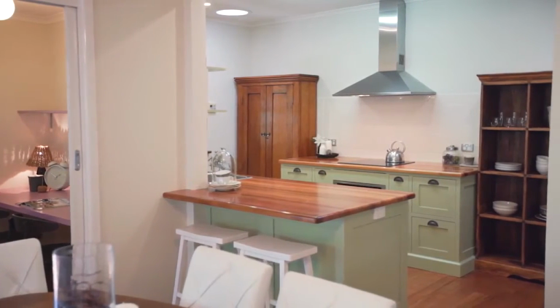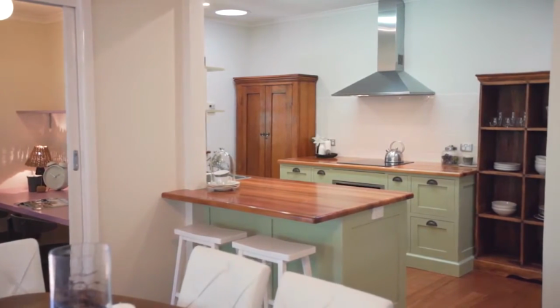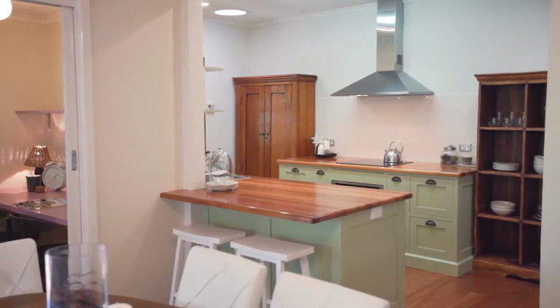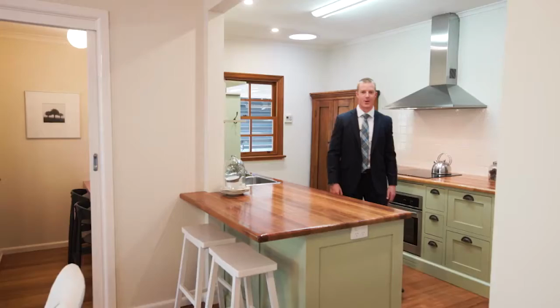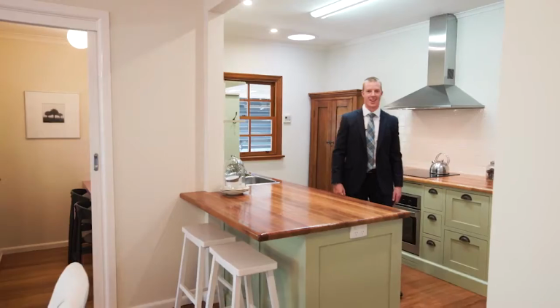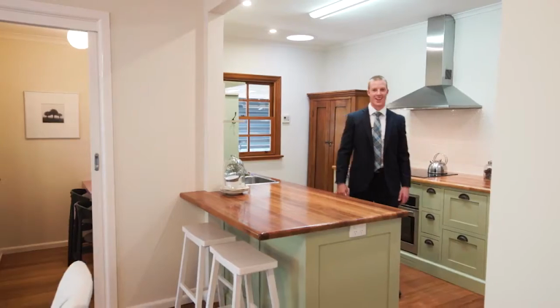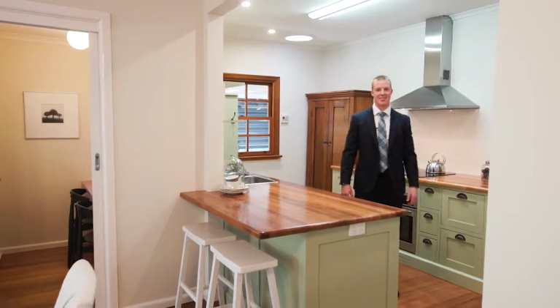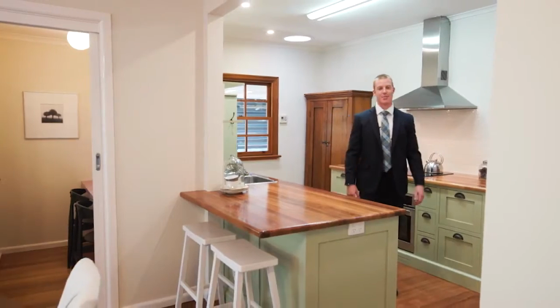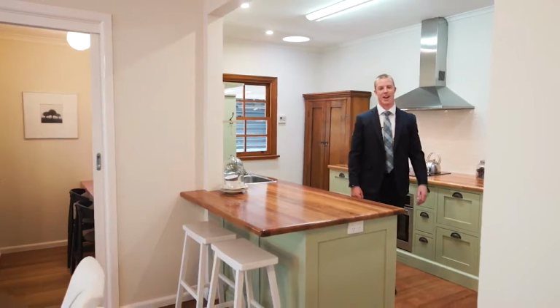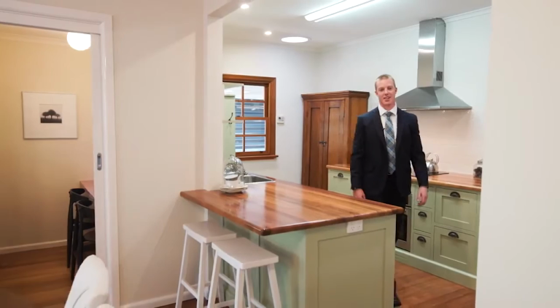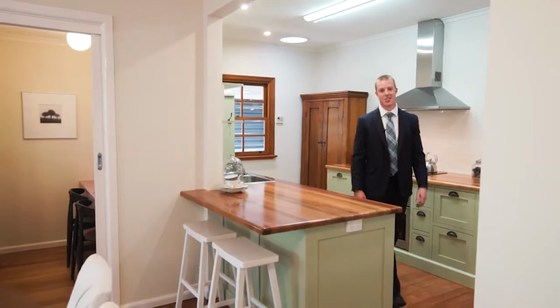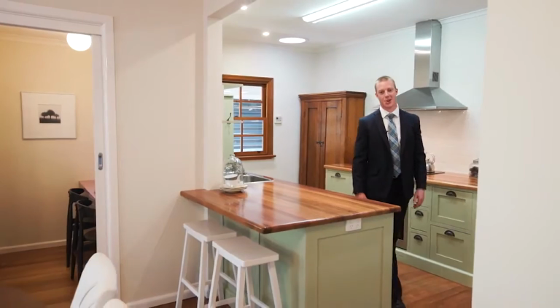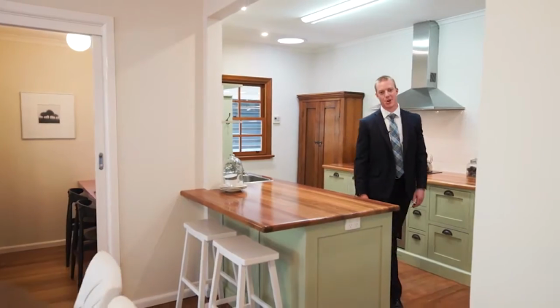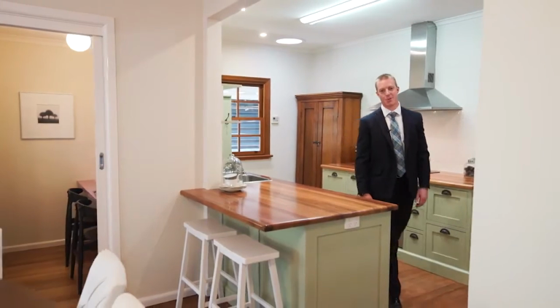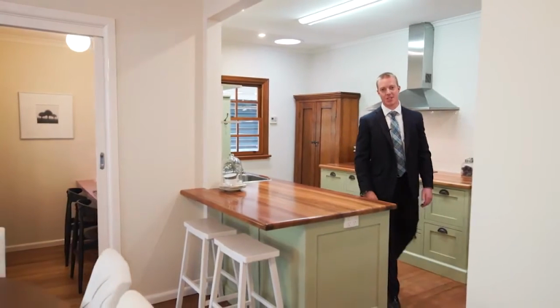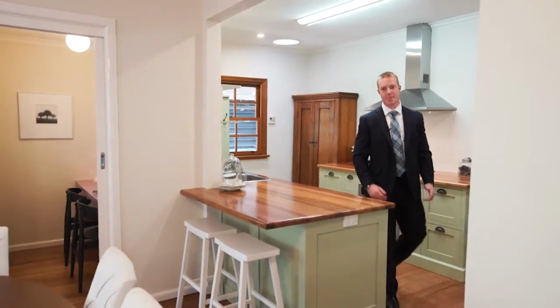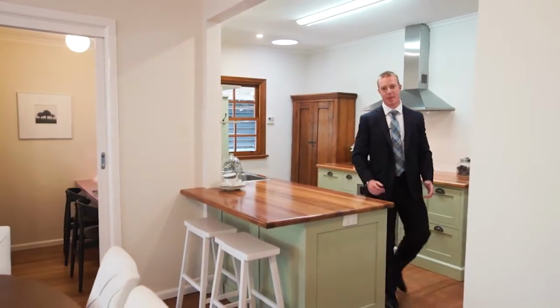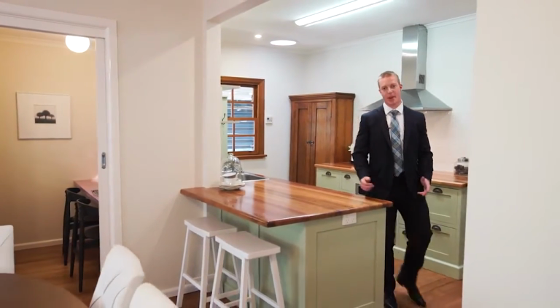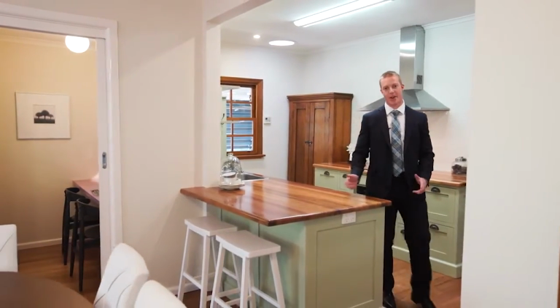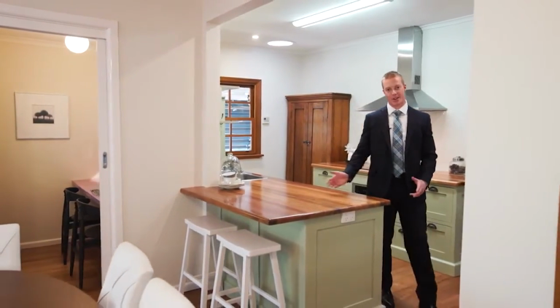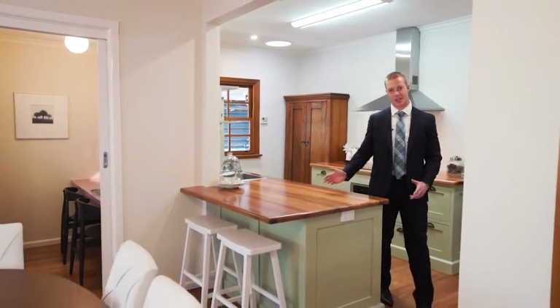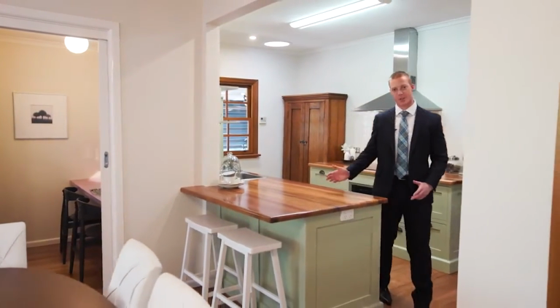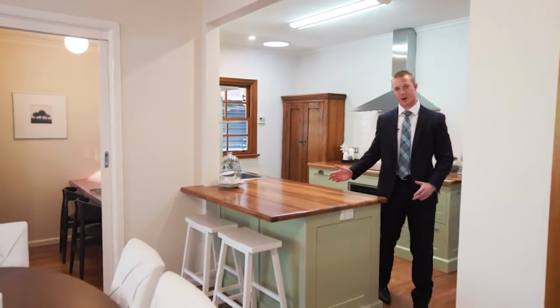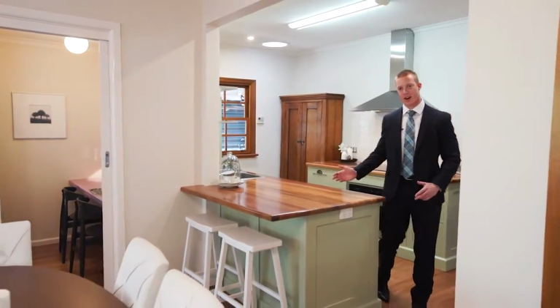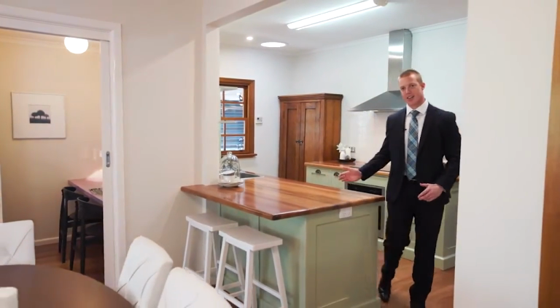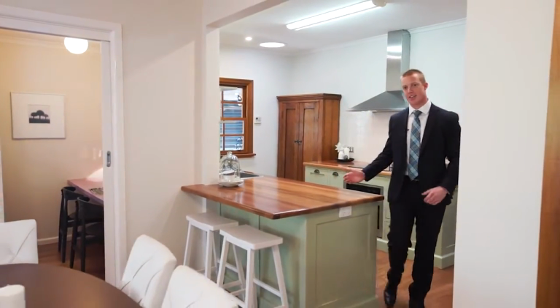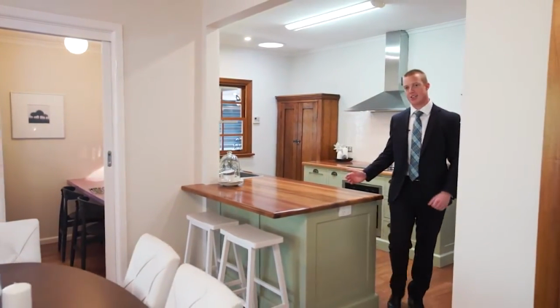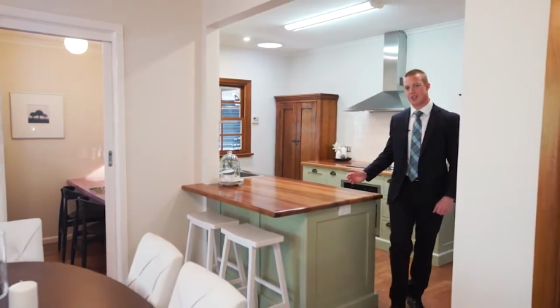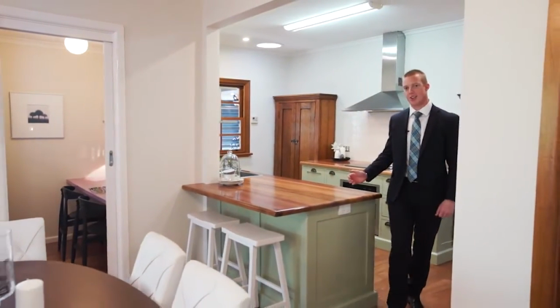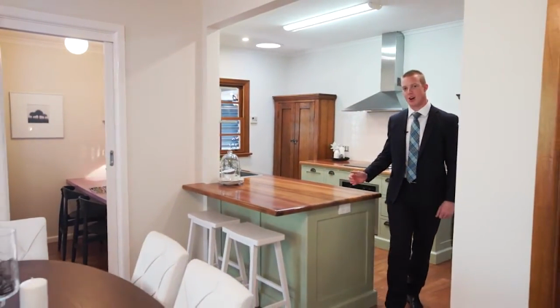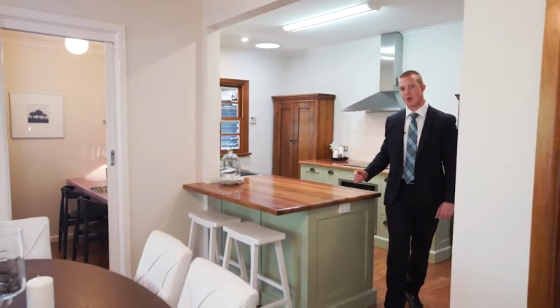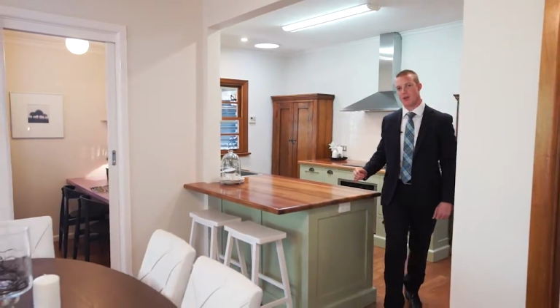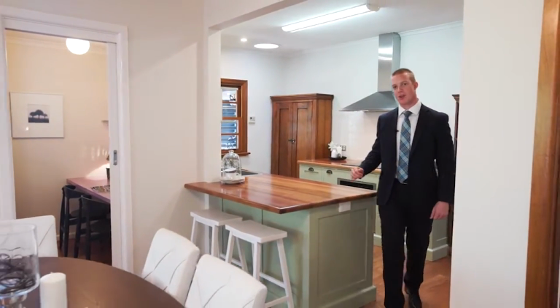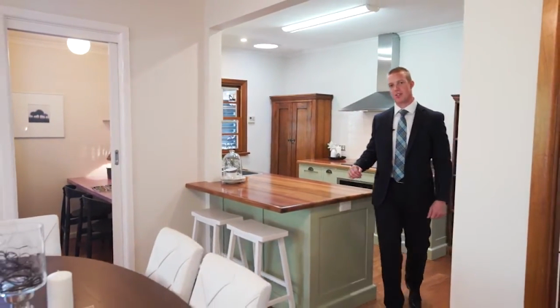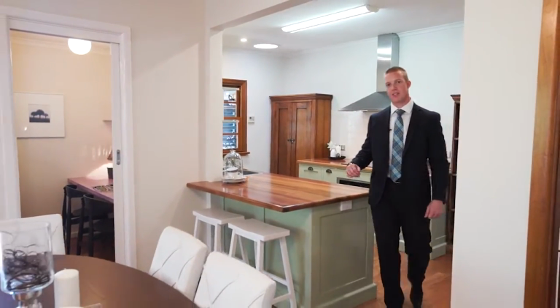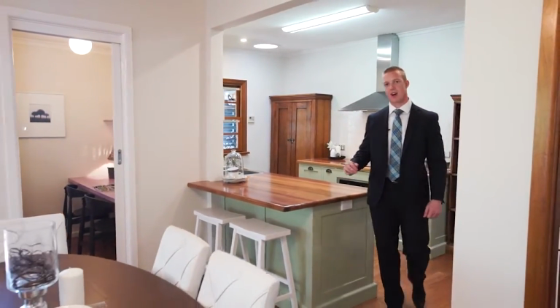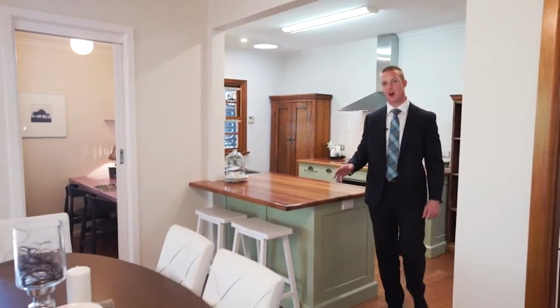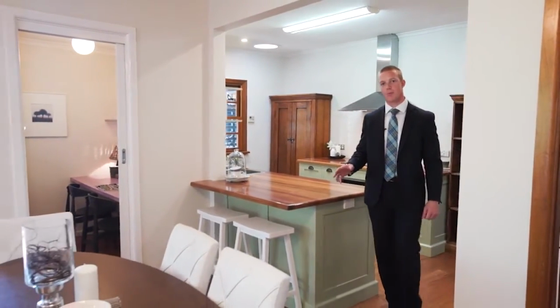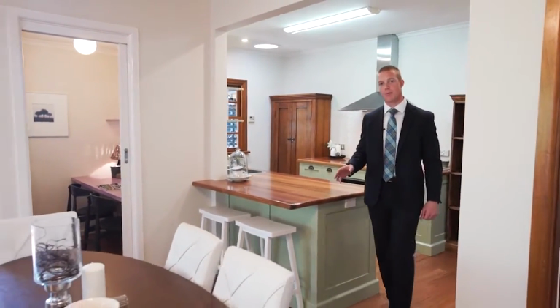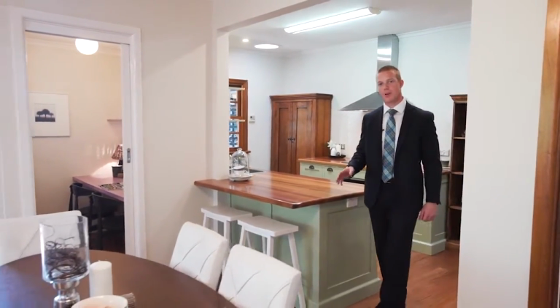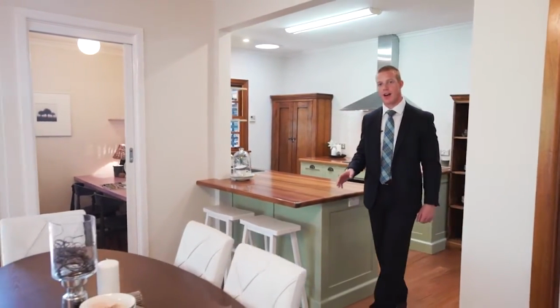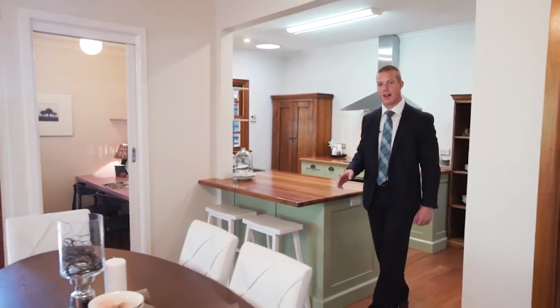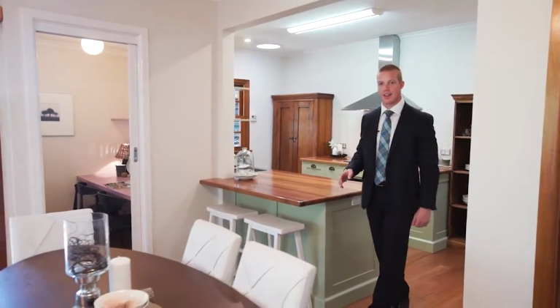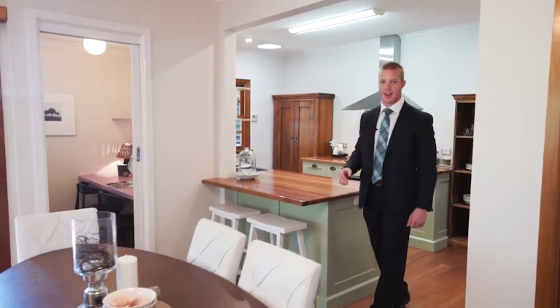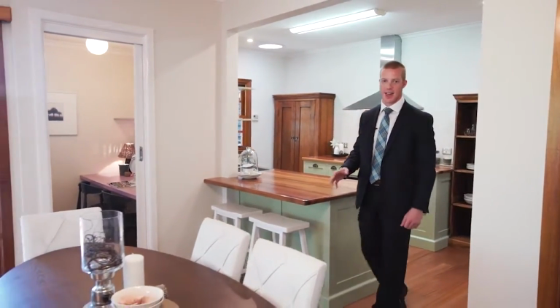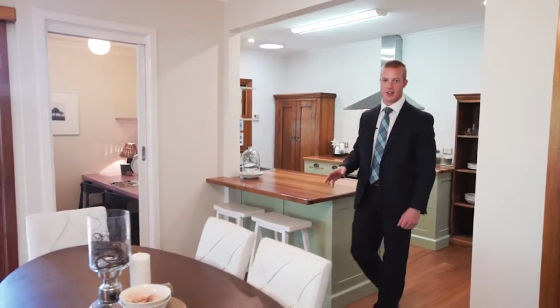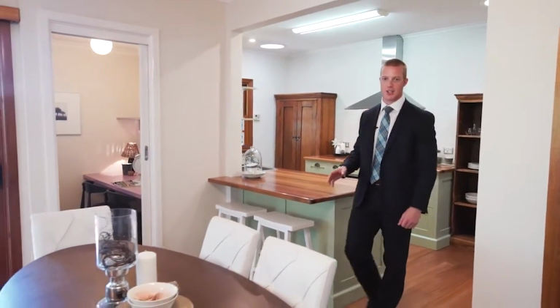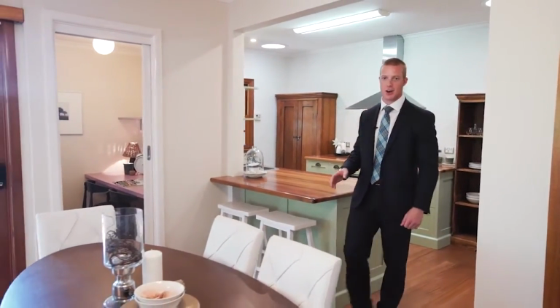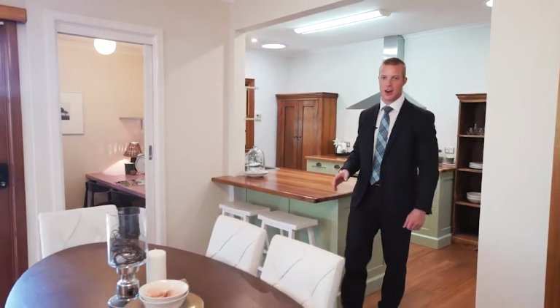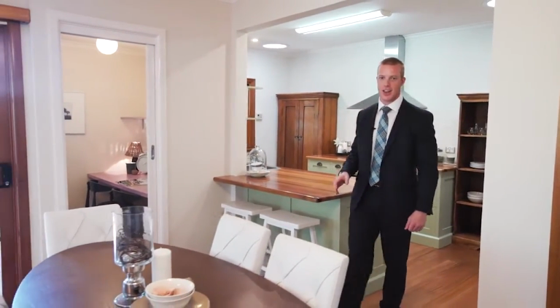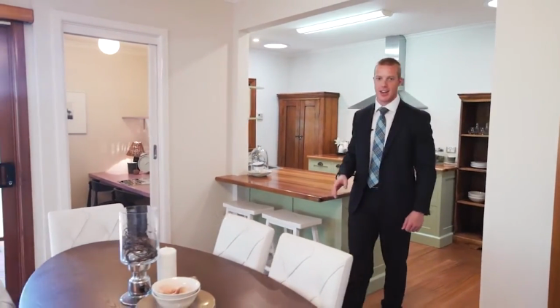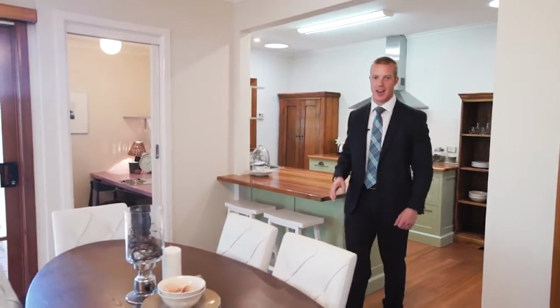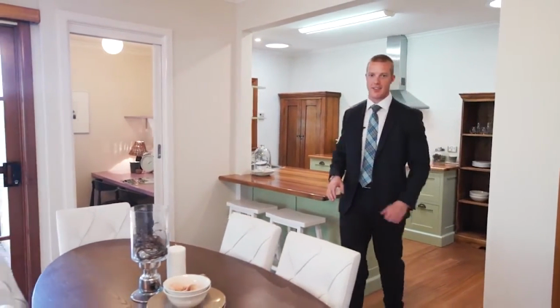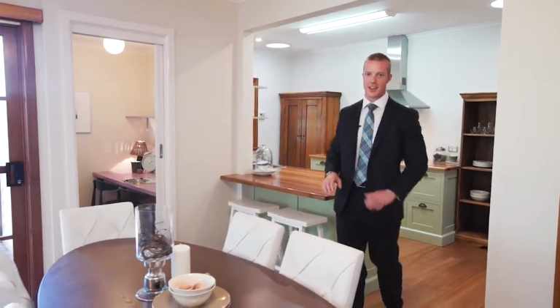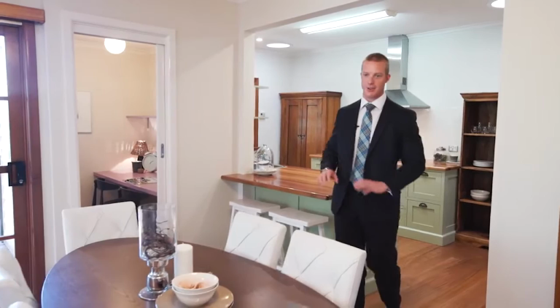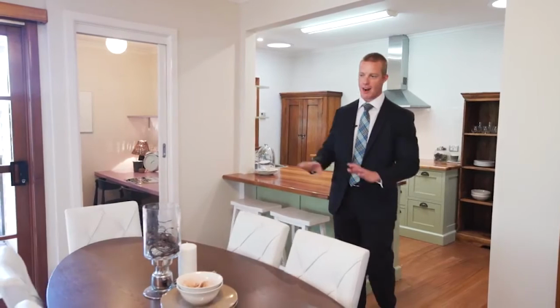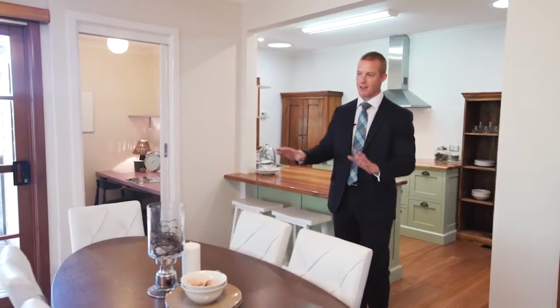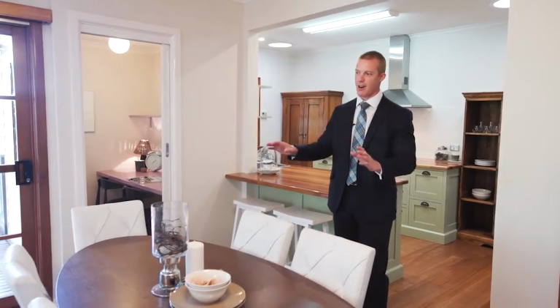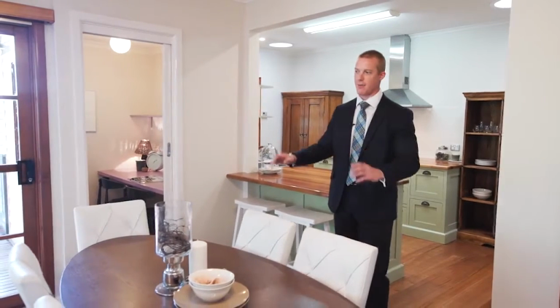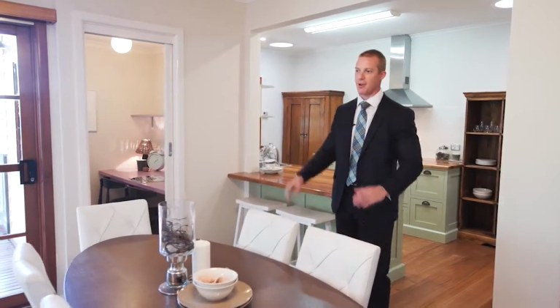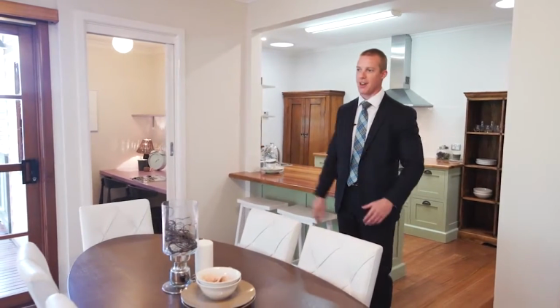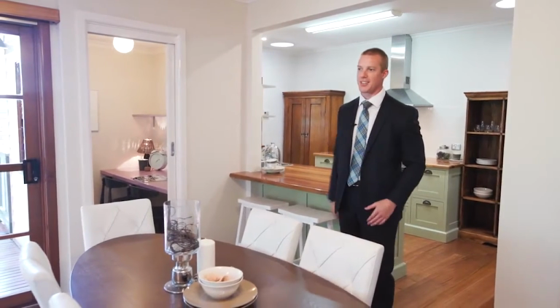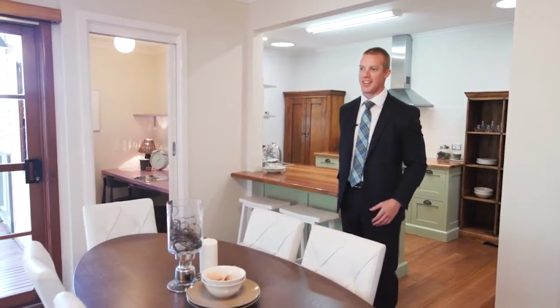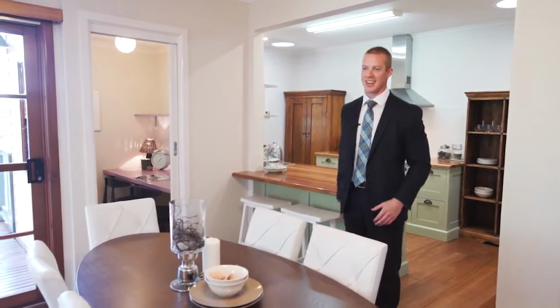What I love about this home is the period-inspired kitchen opening onto the open plan lounge and dining, and that great wraparound deck.